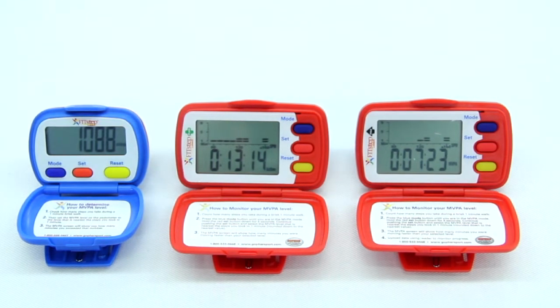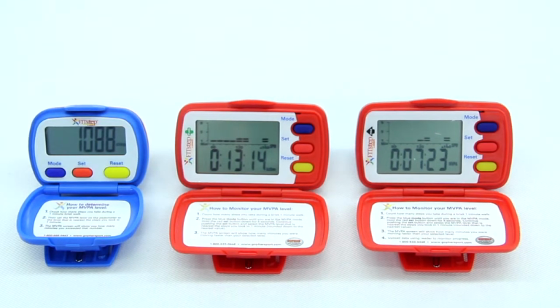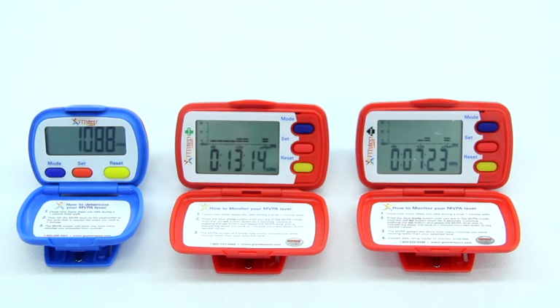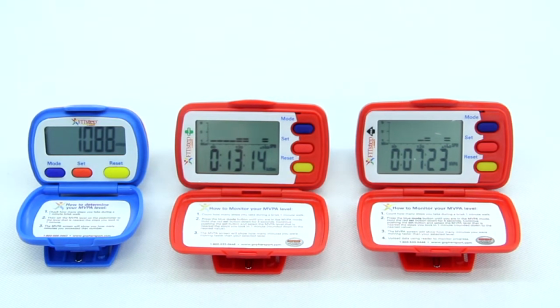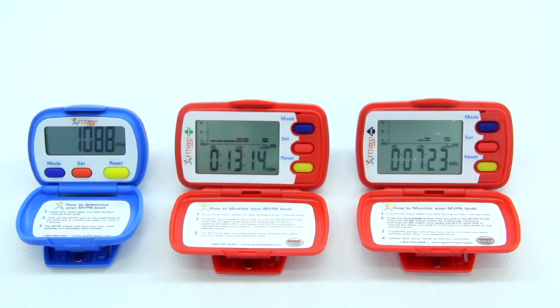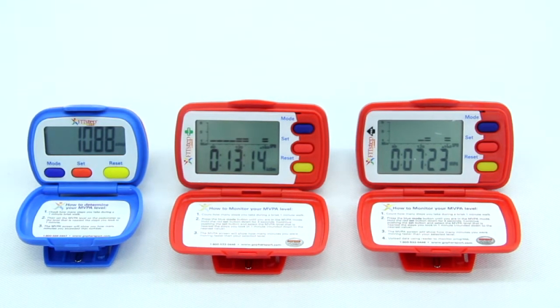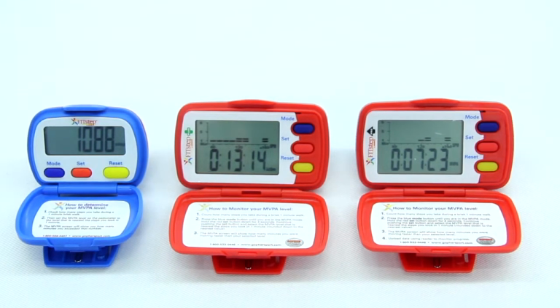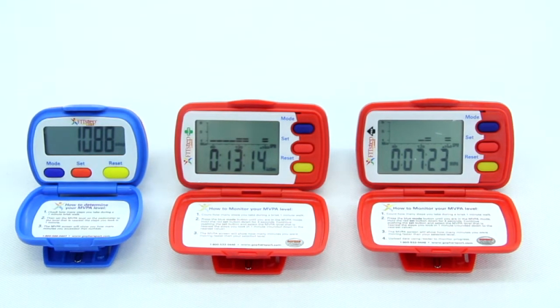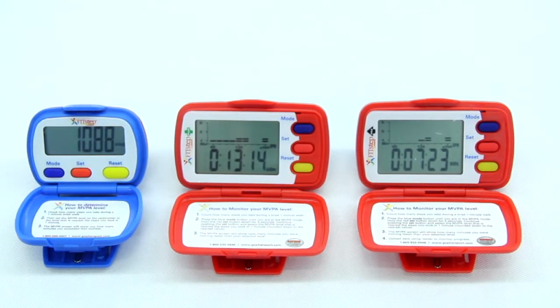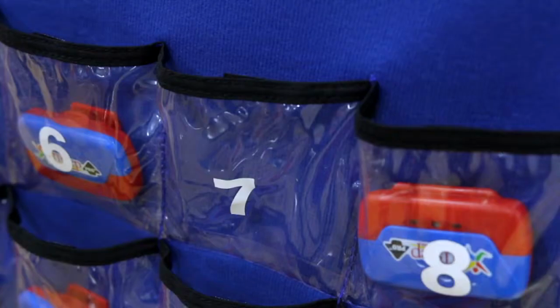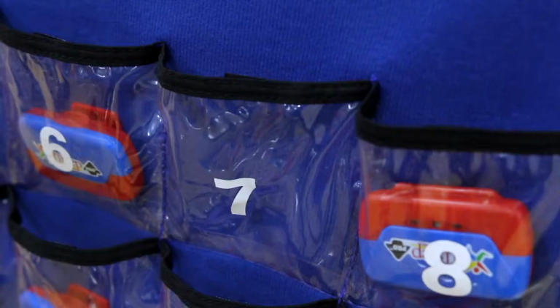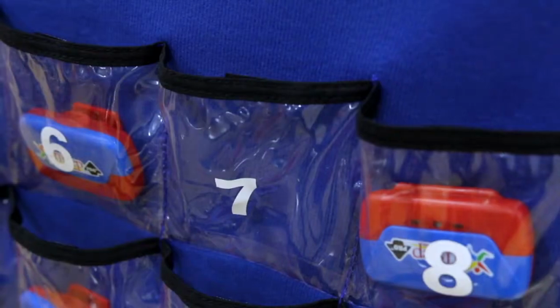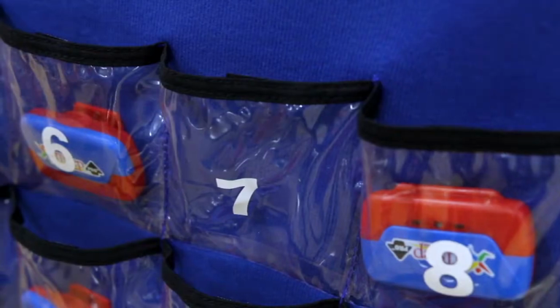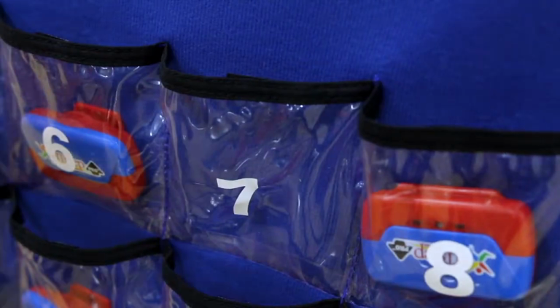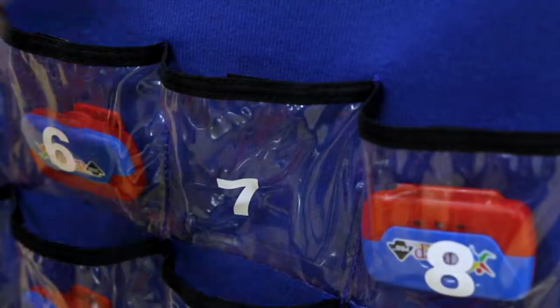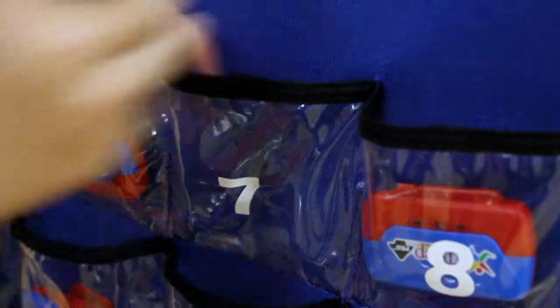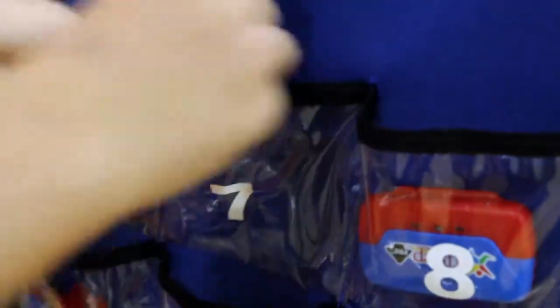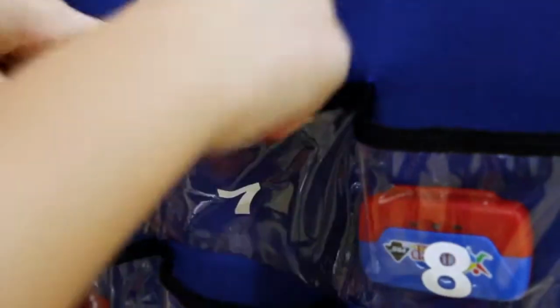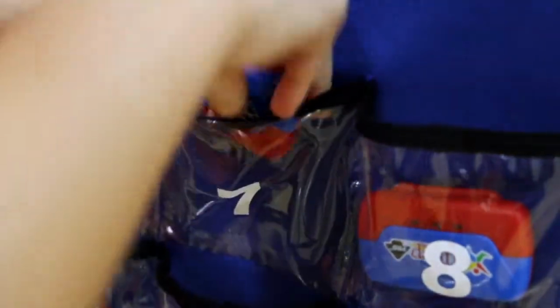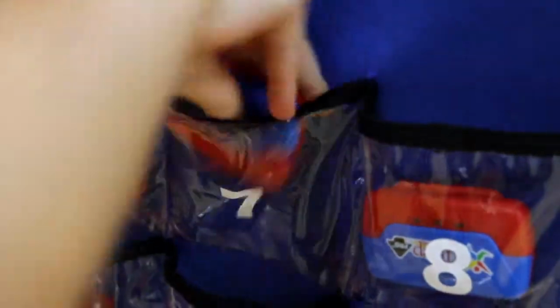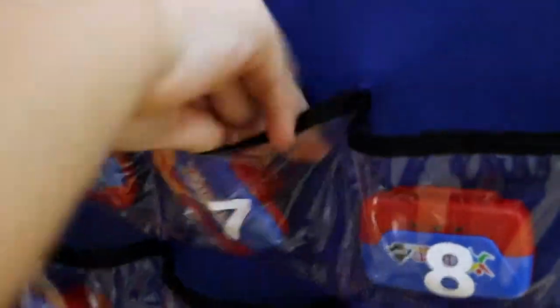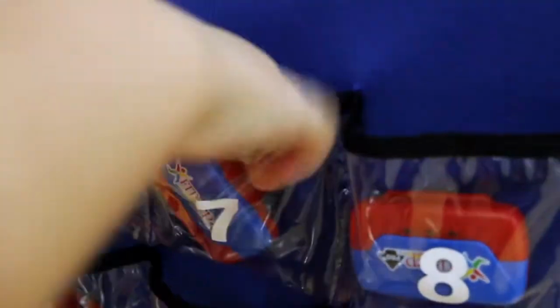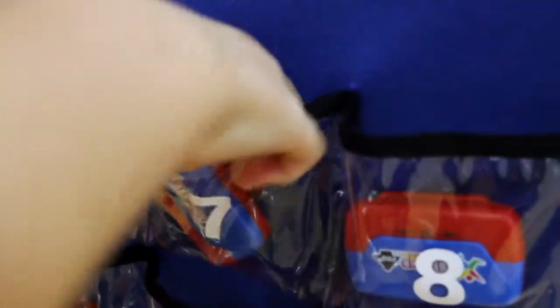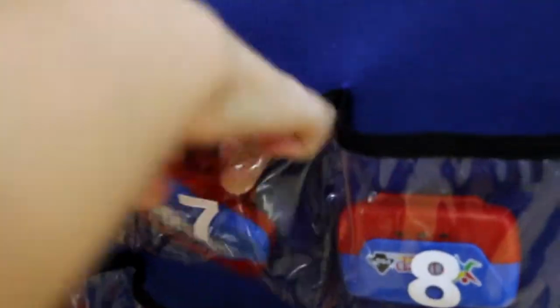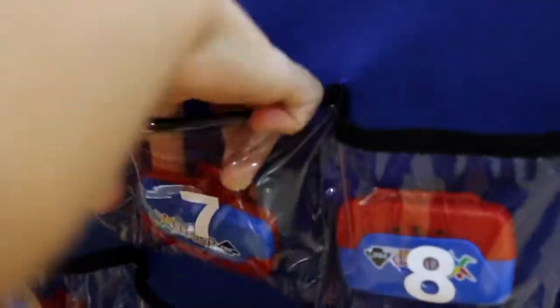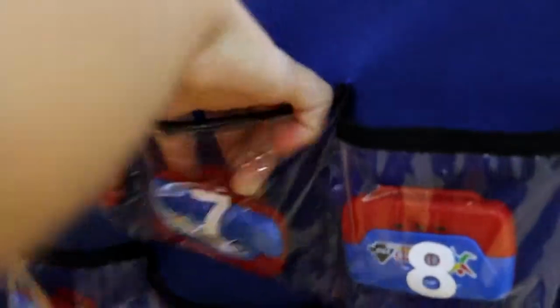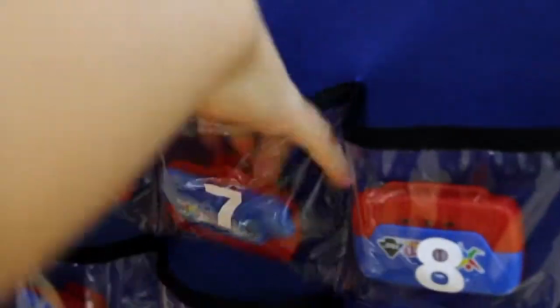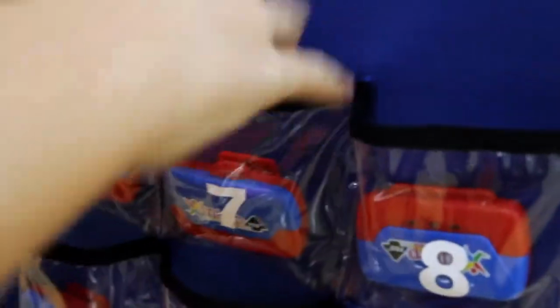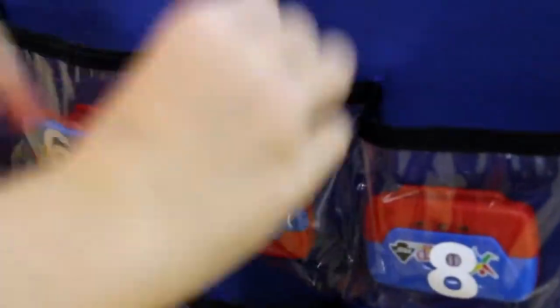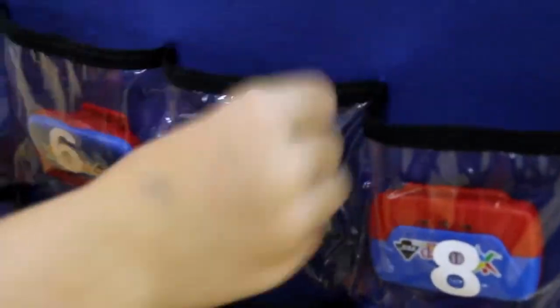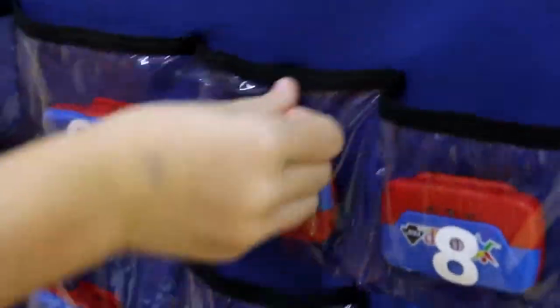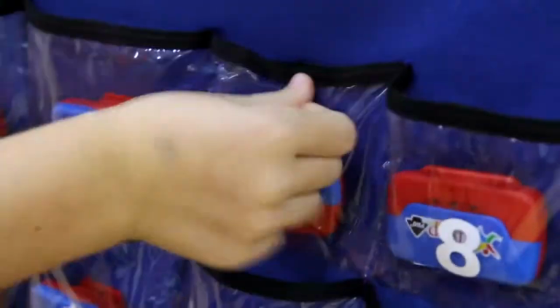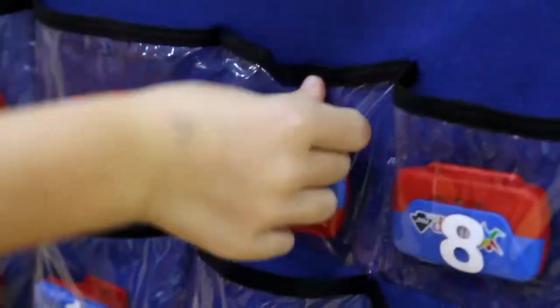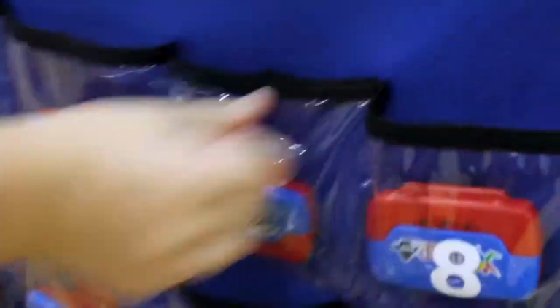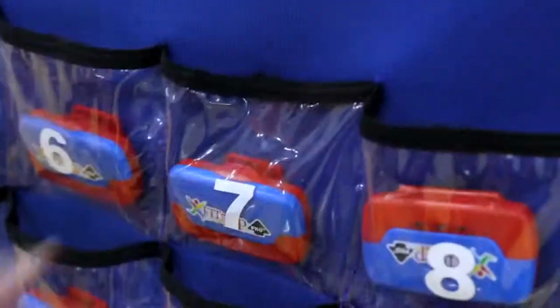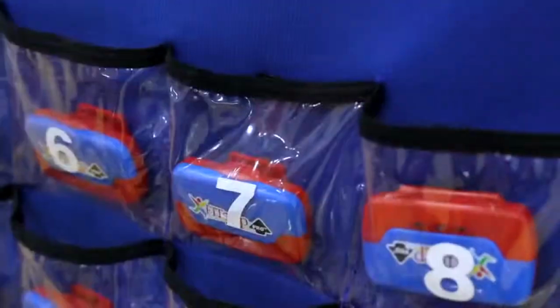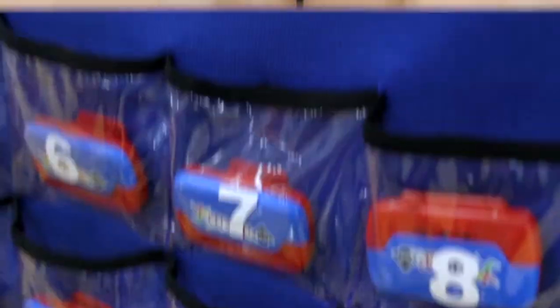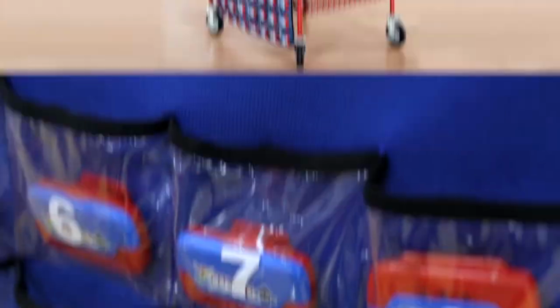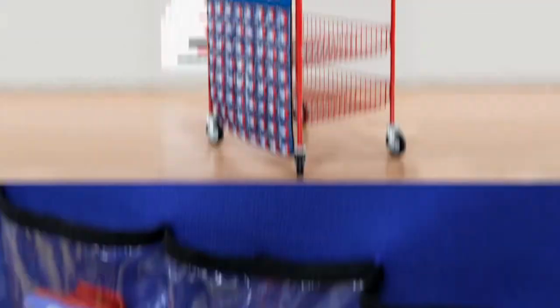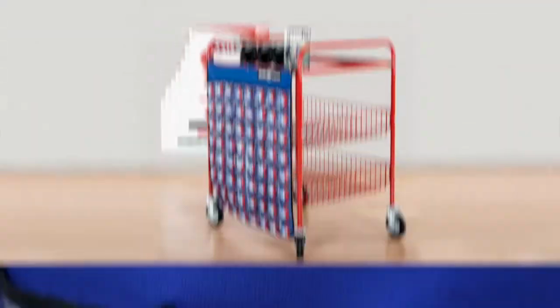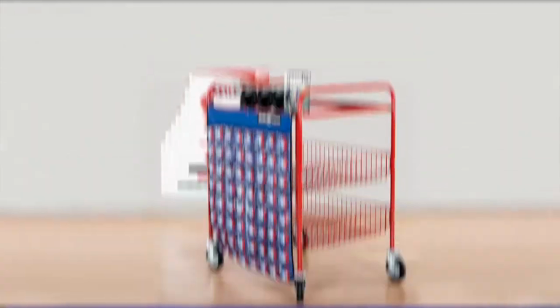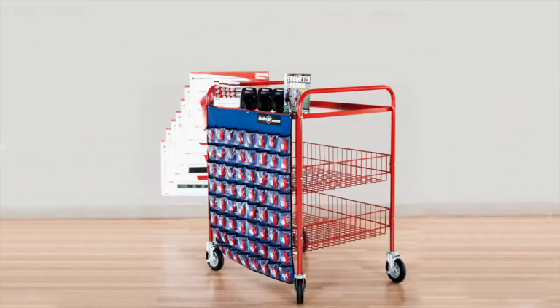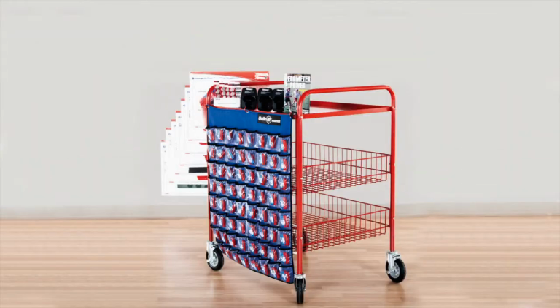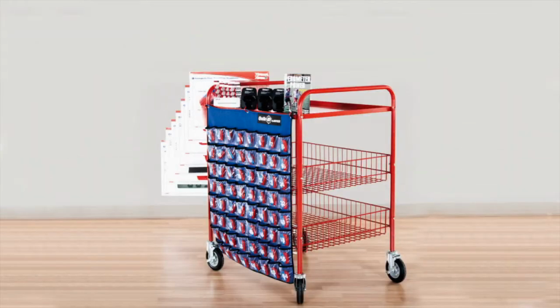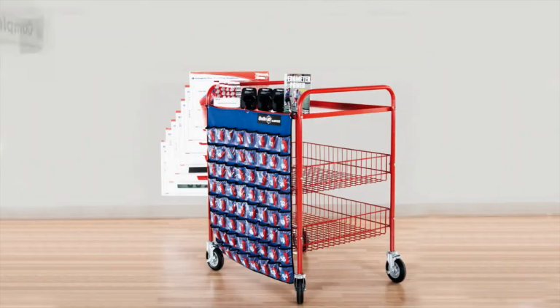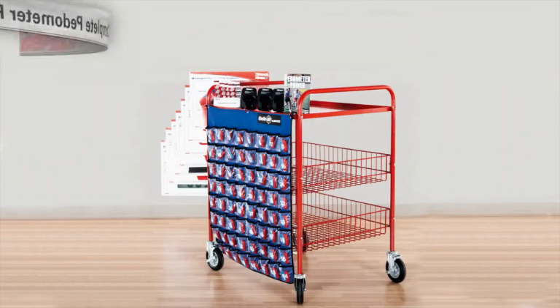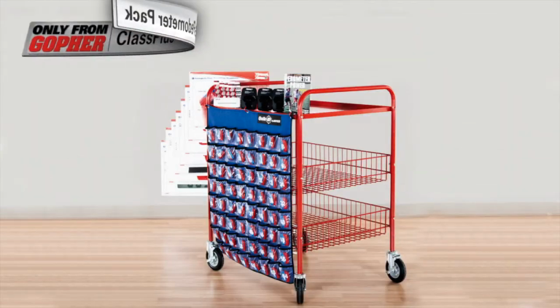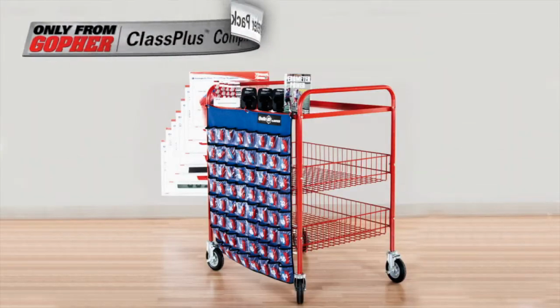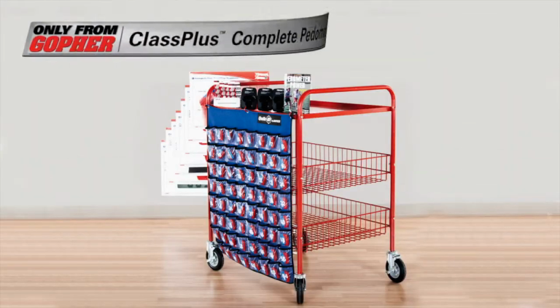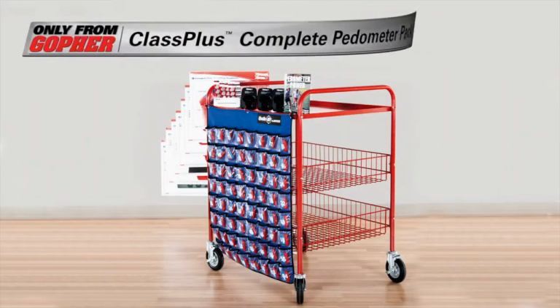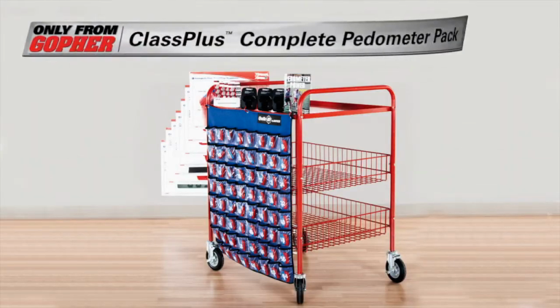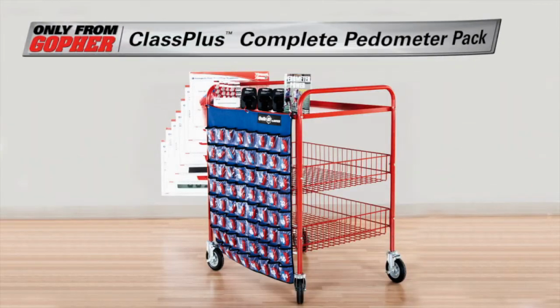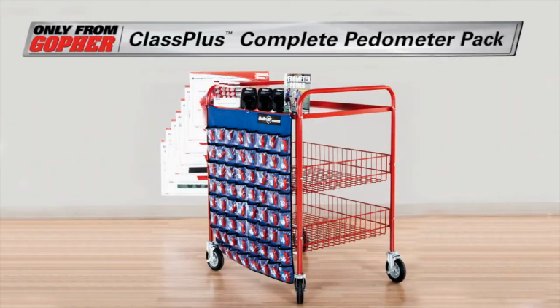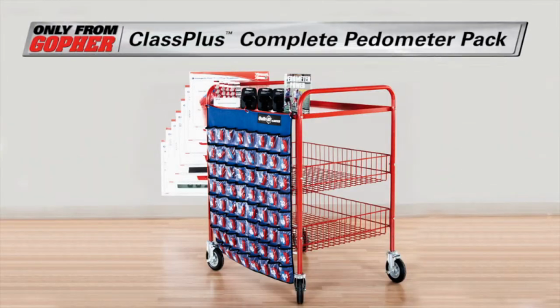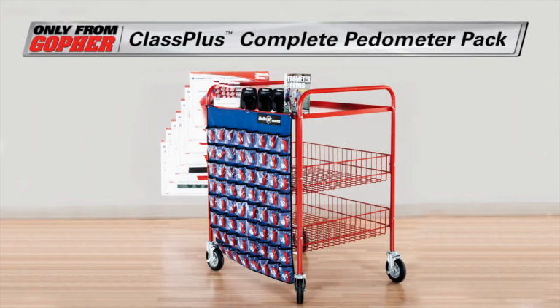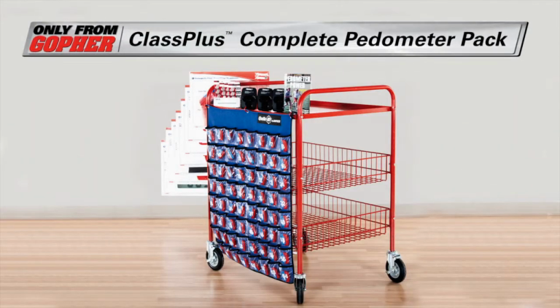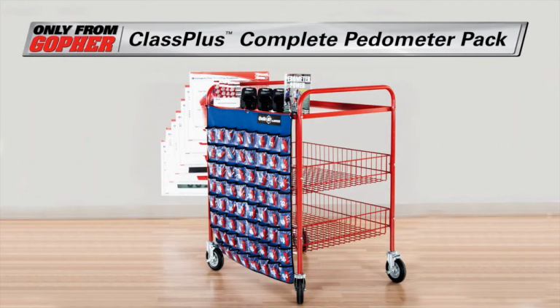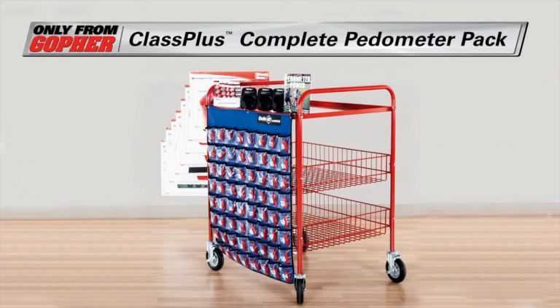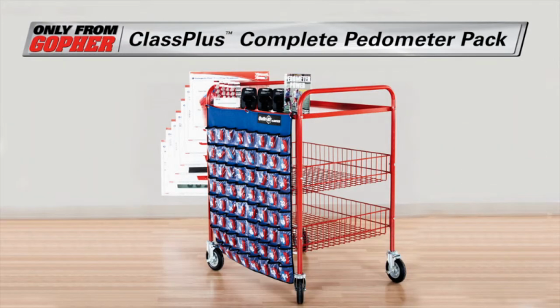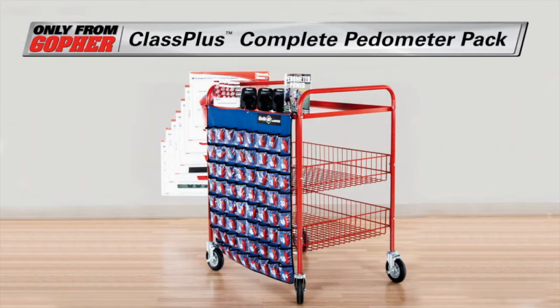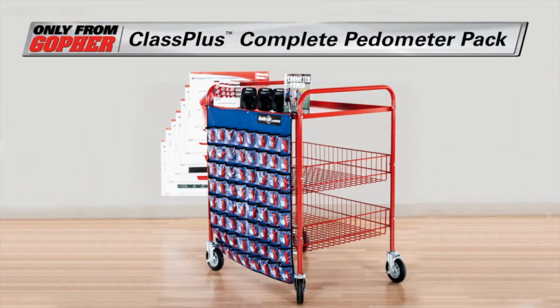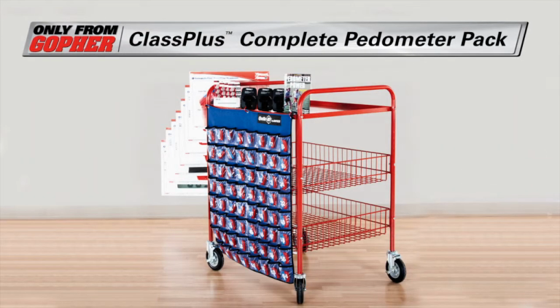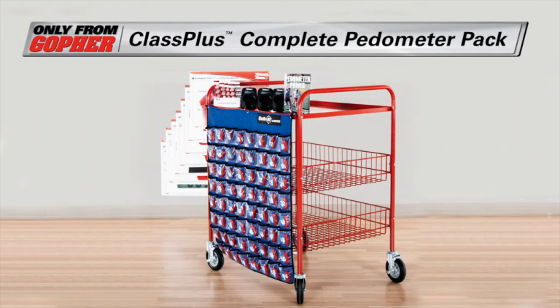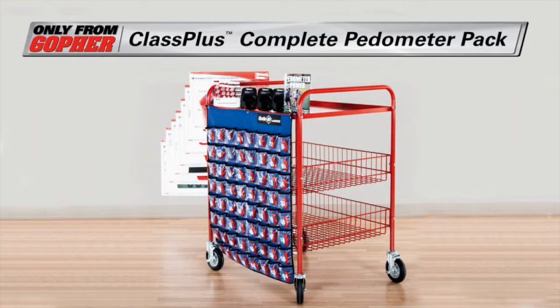Track it all and then store it all with the best pedometer packs available. Class Plus Complete Pedometer Packs, only from Gopher.